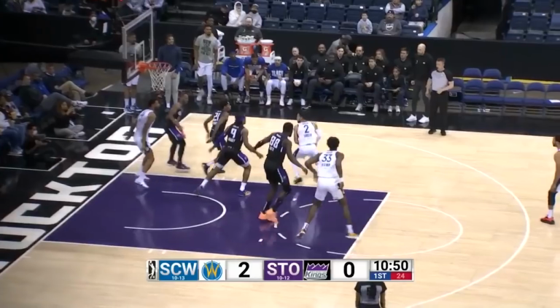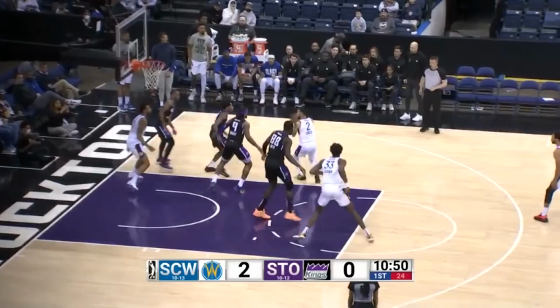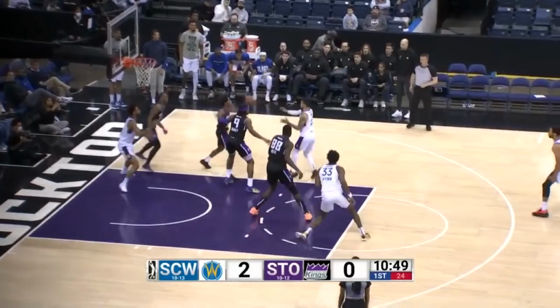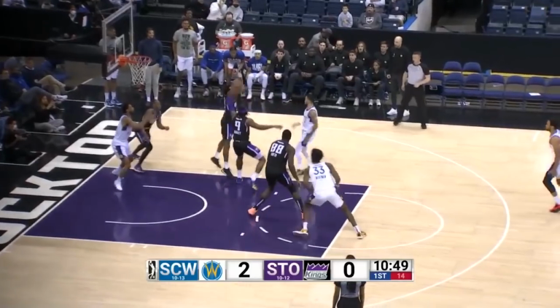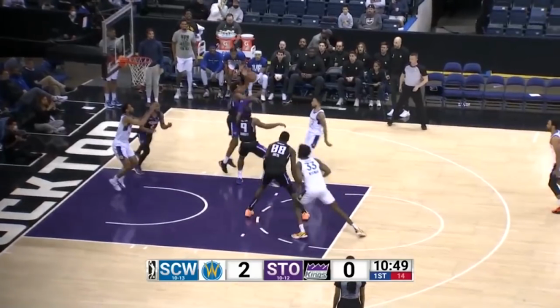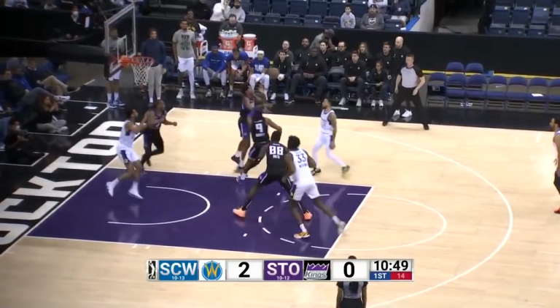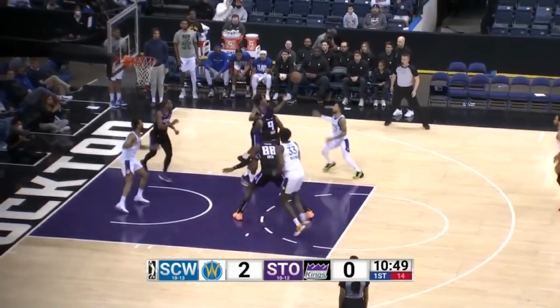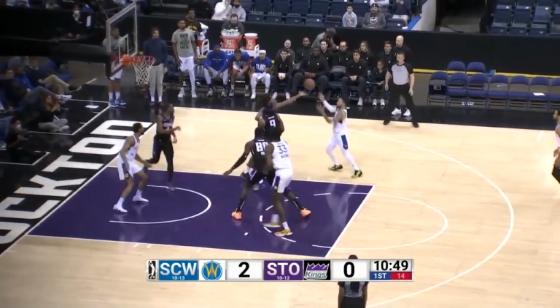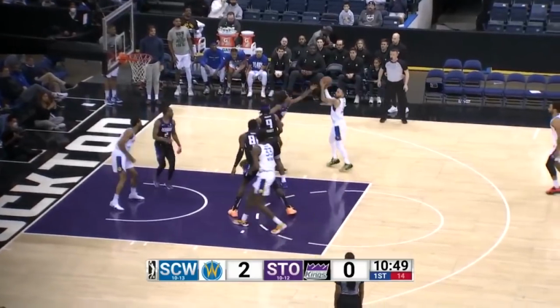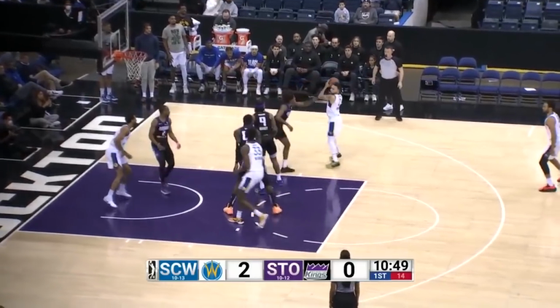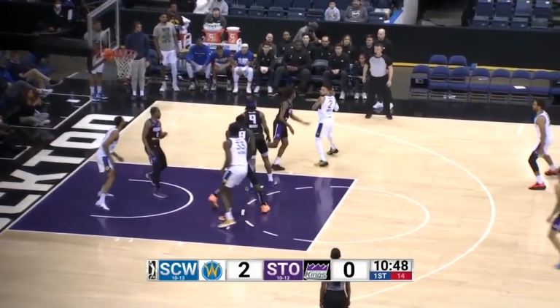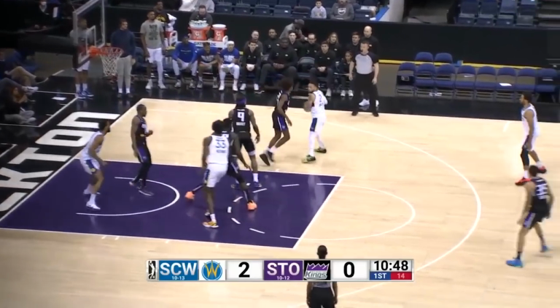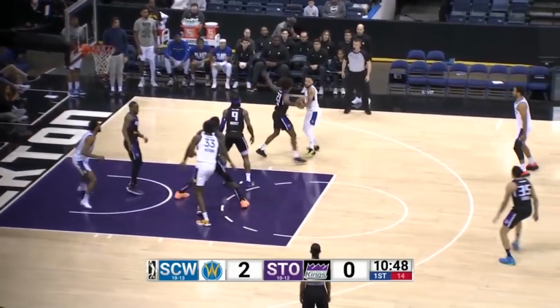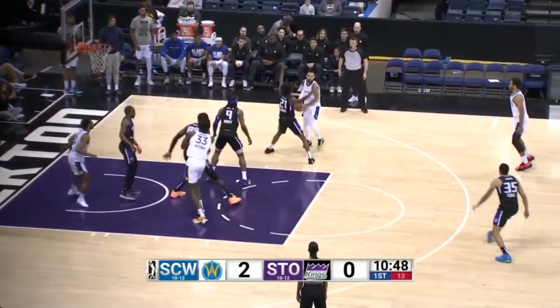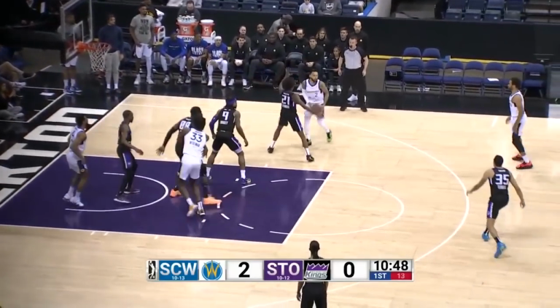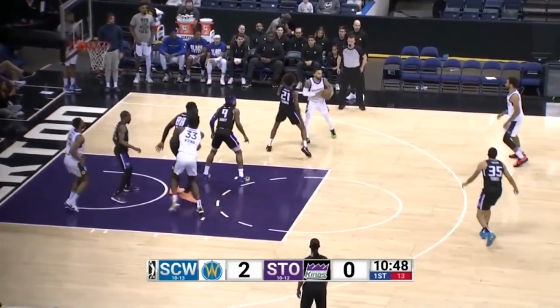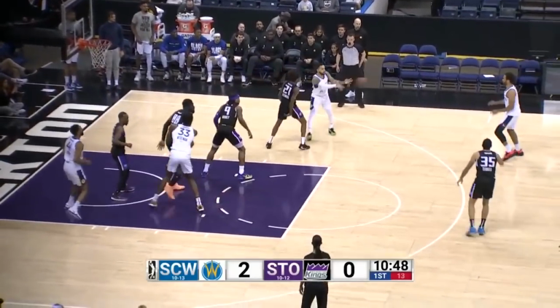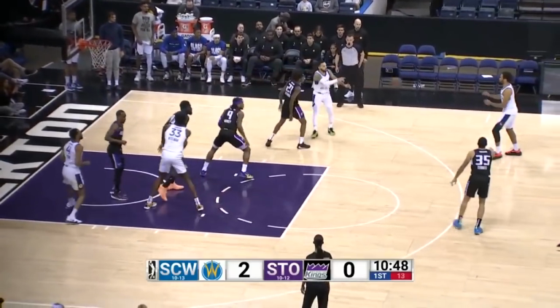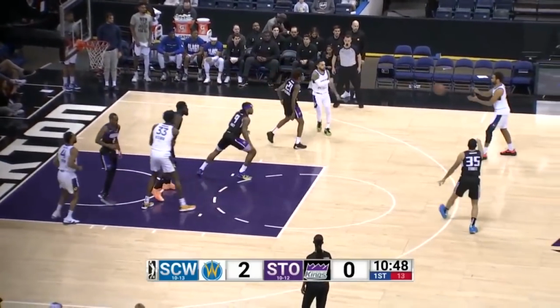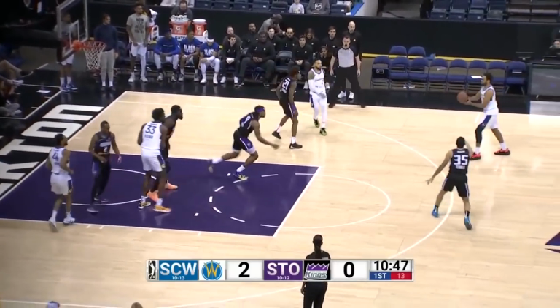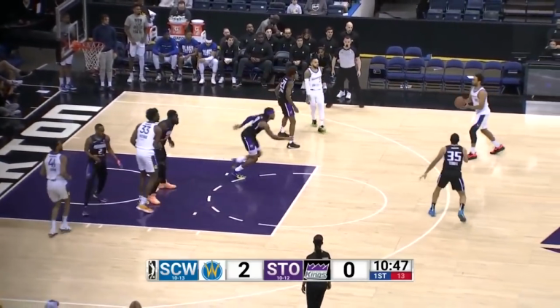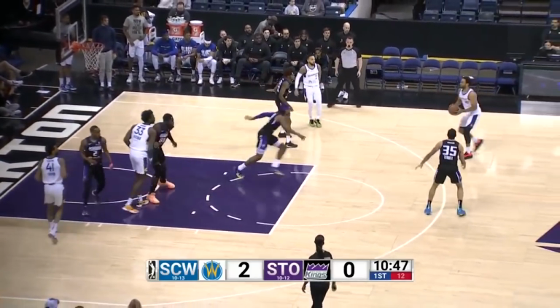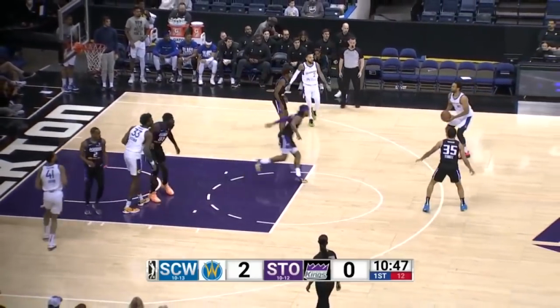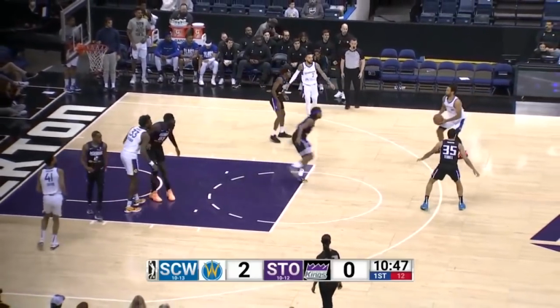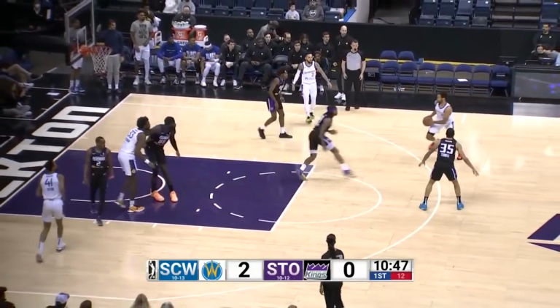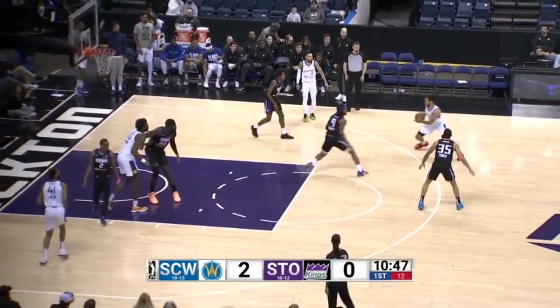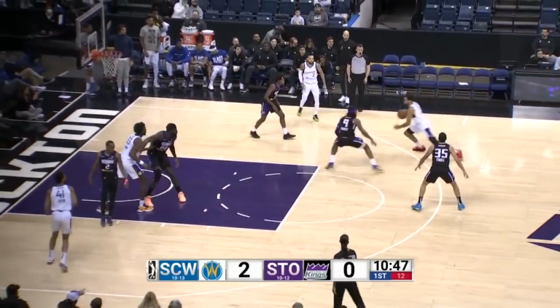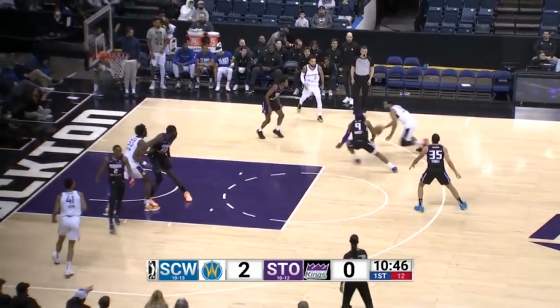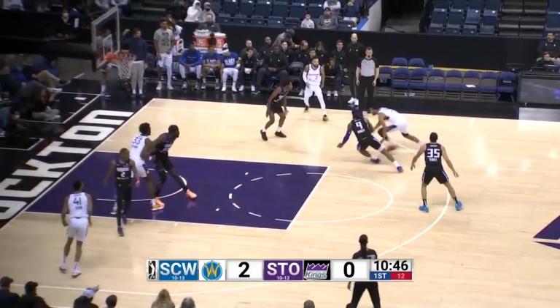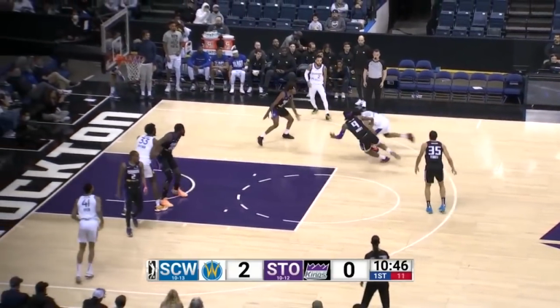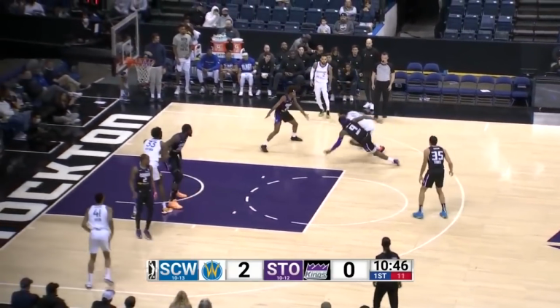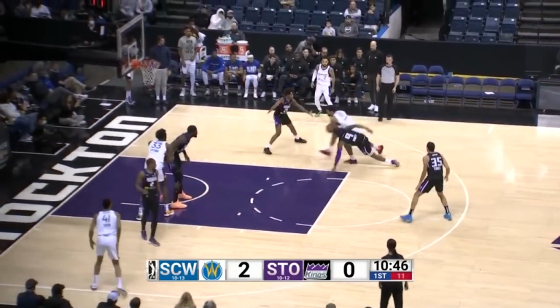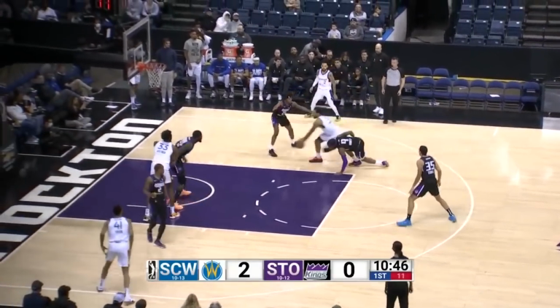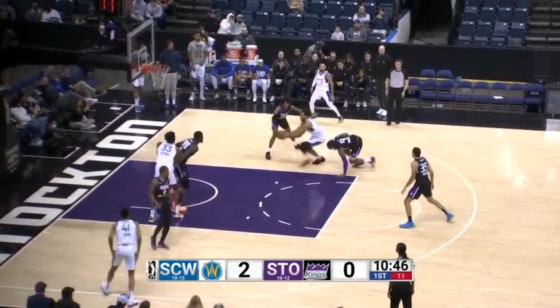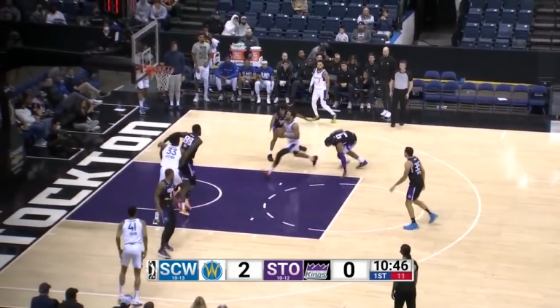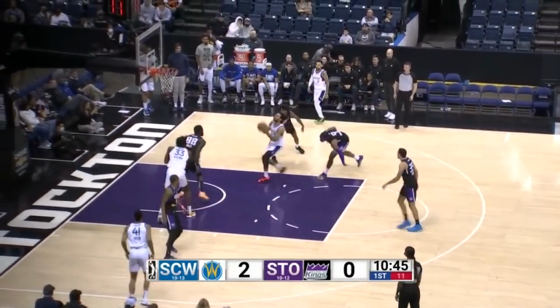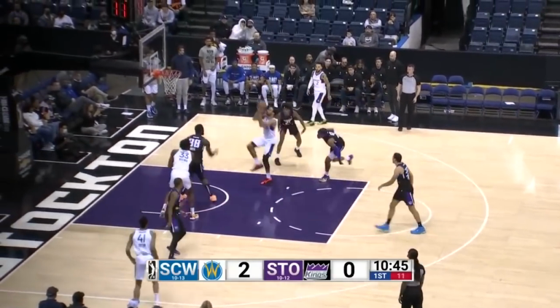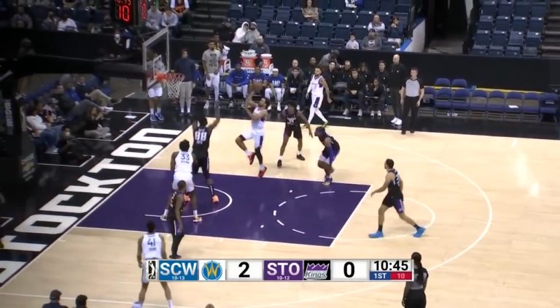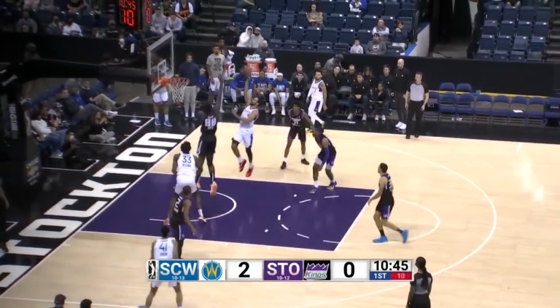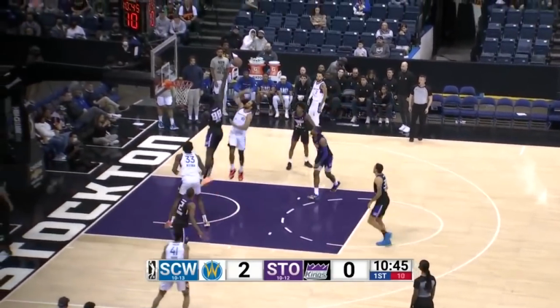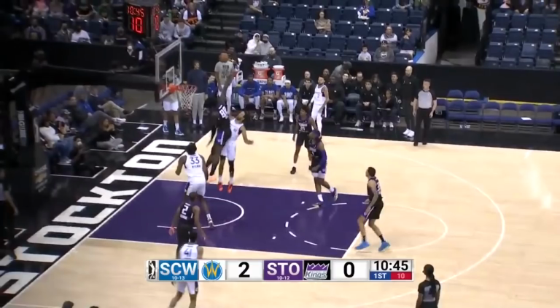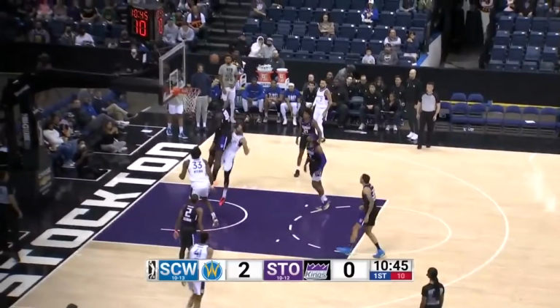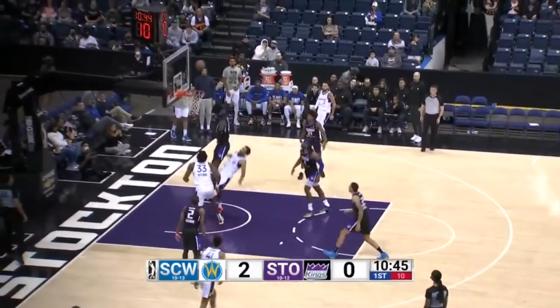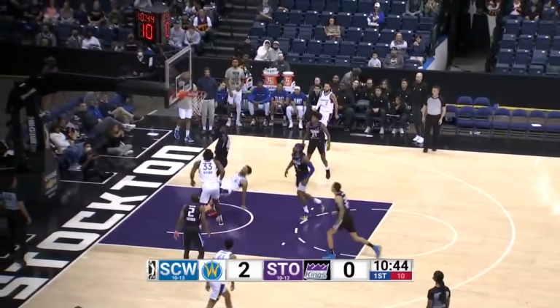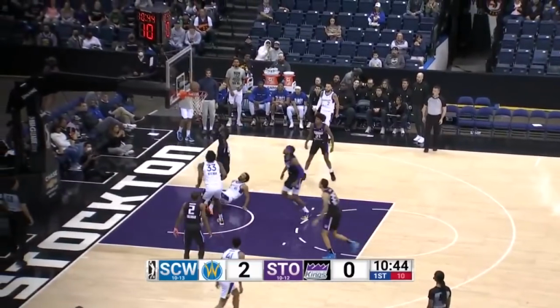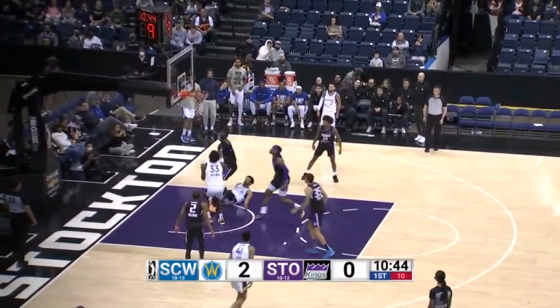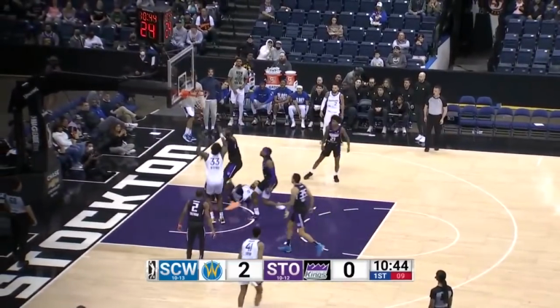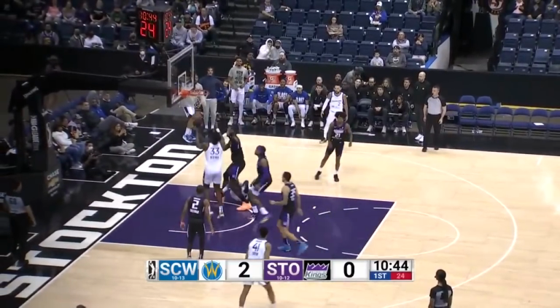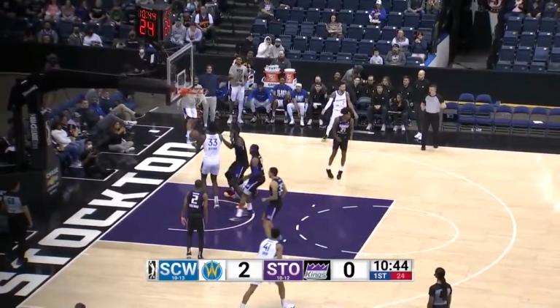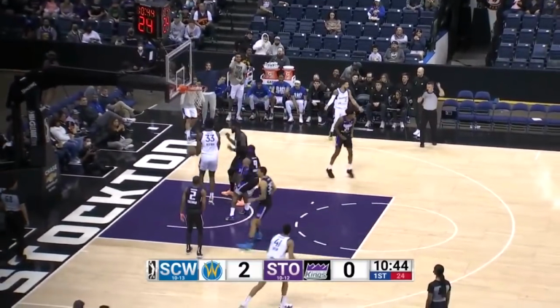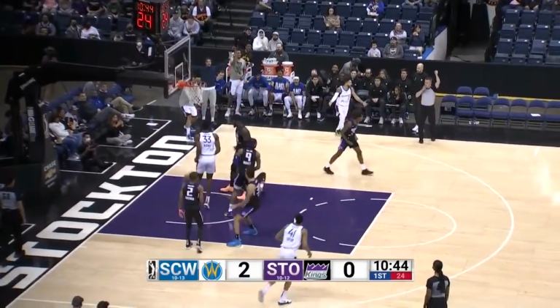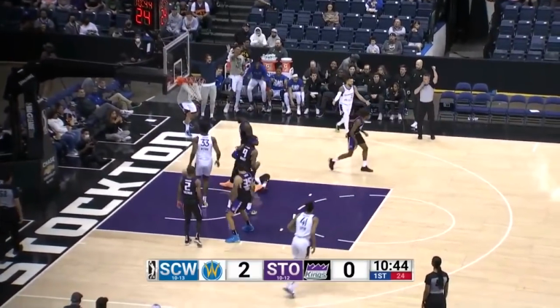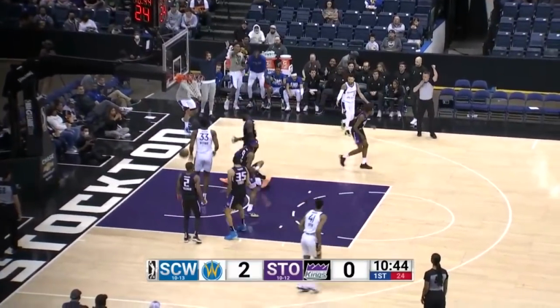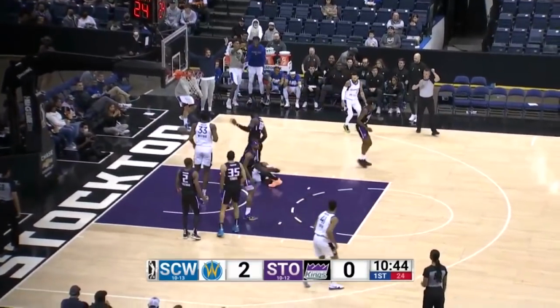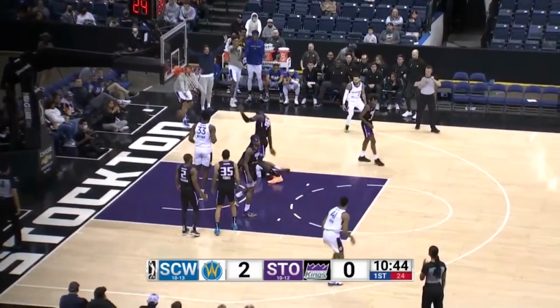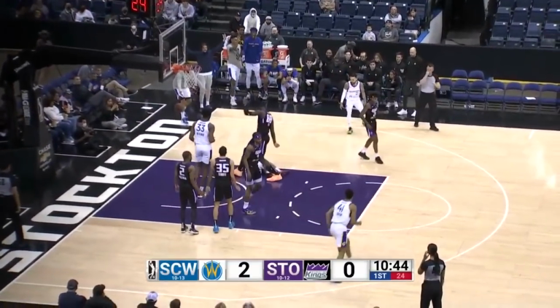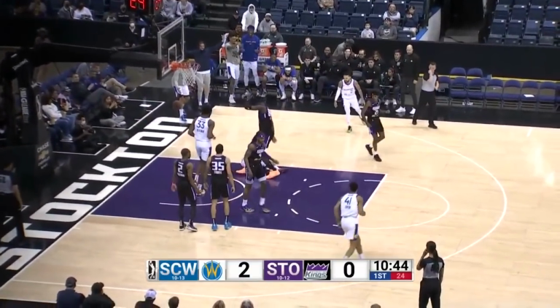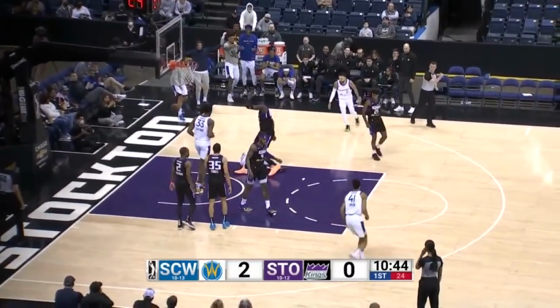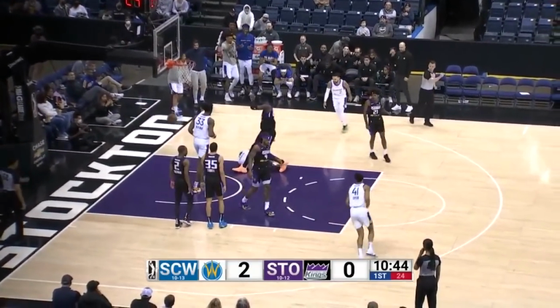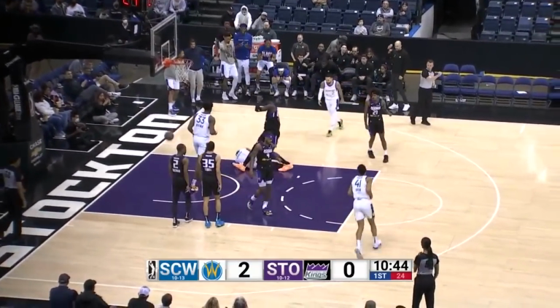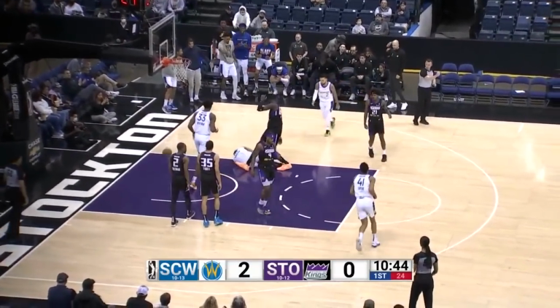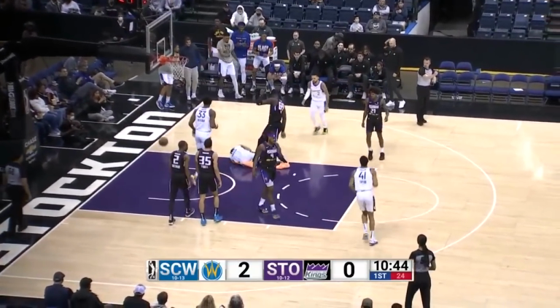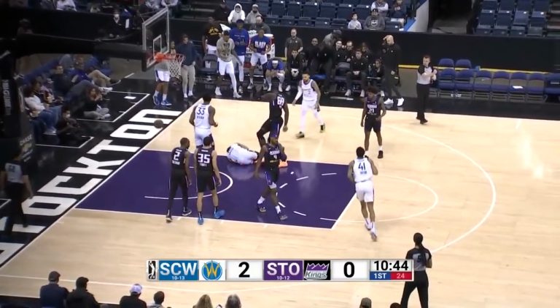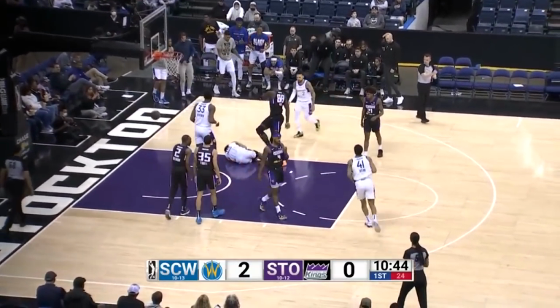Rebound, bounces to Chioza, nearly turned over, finds Robinson. The drive, the floater, over Keita — count the basket.